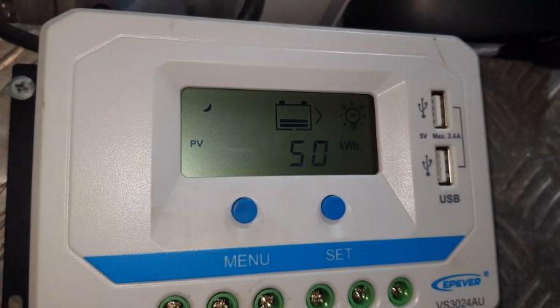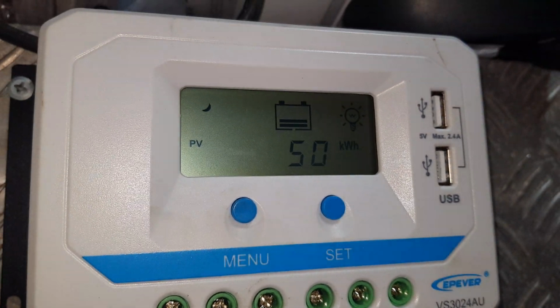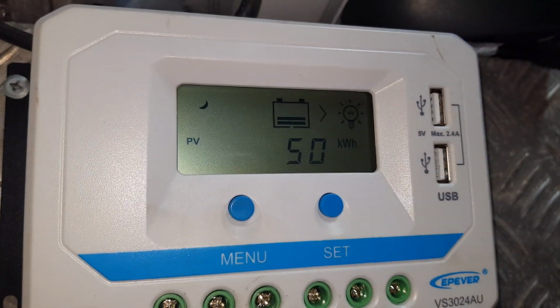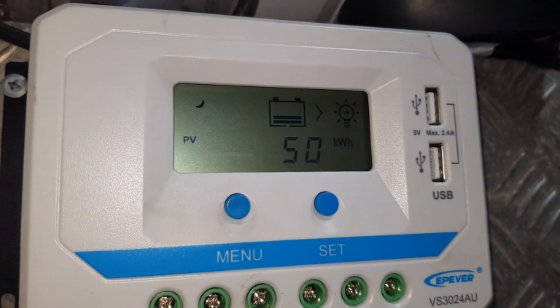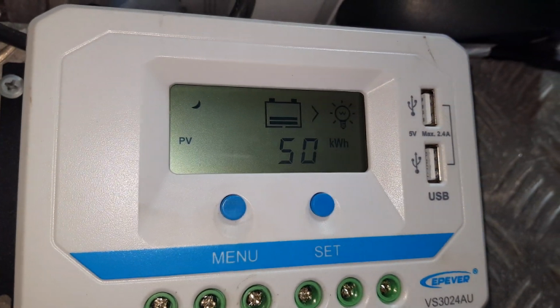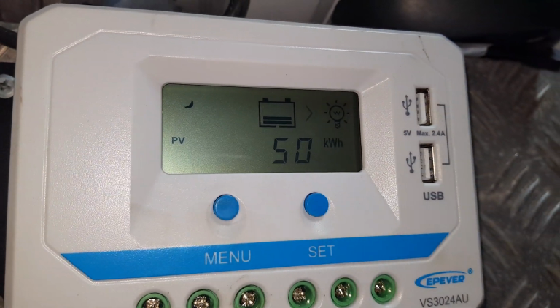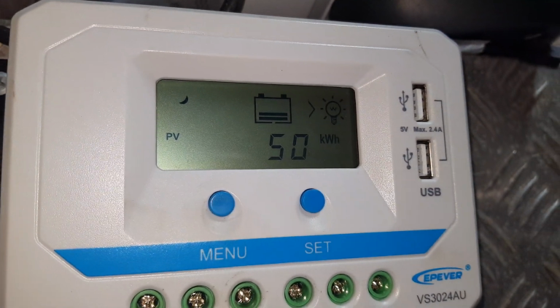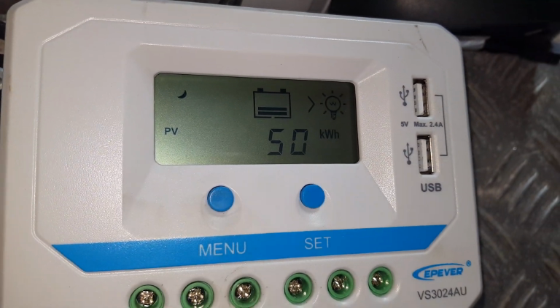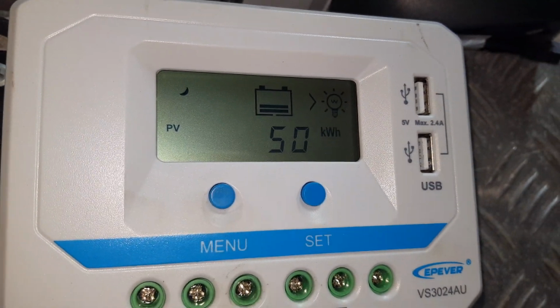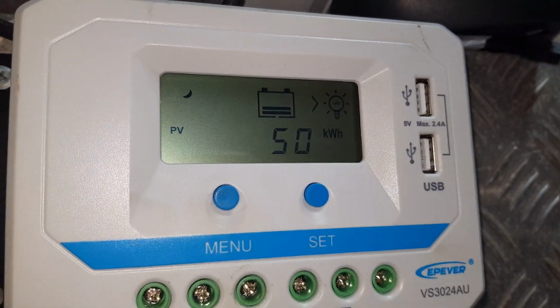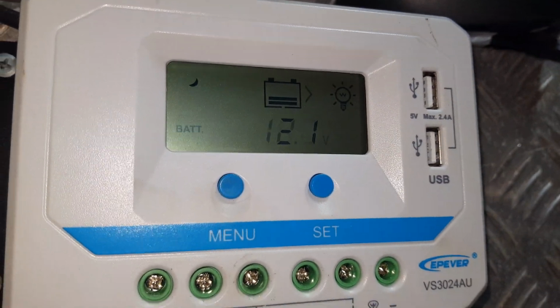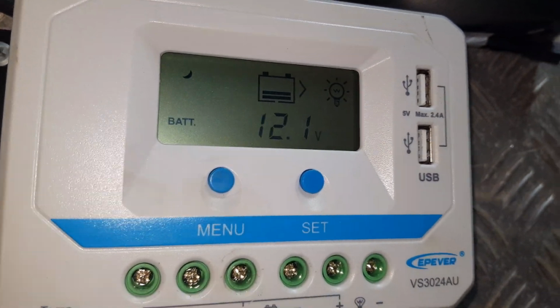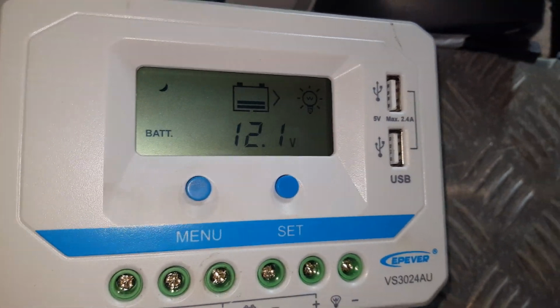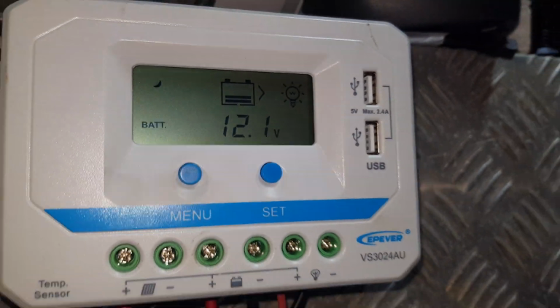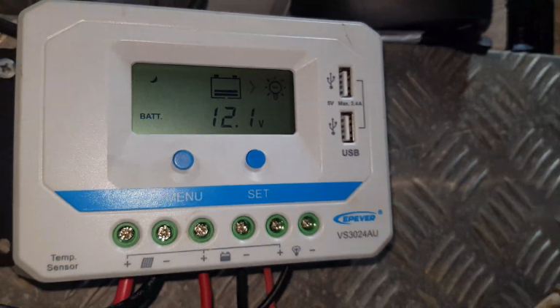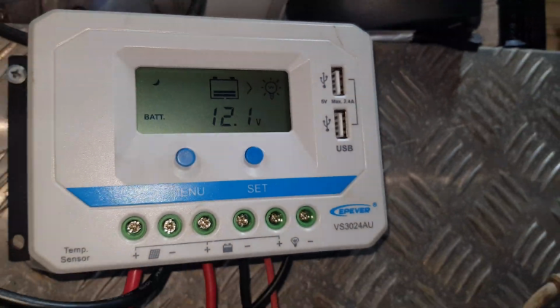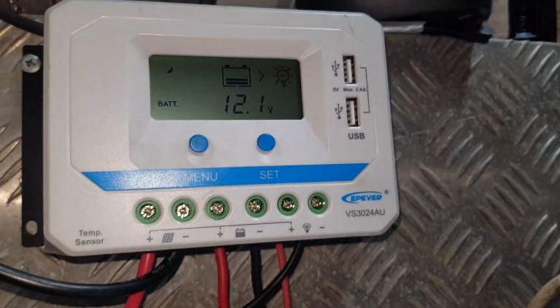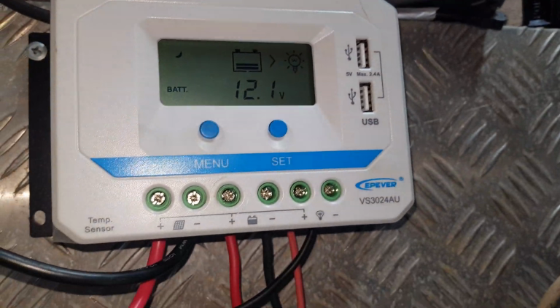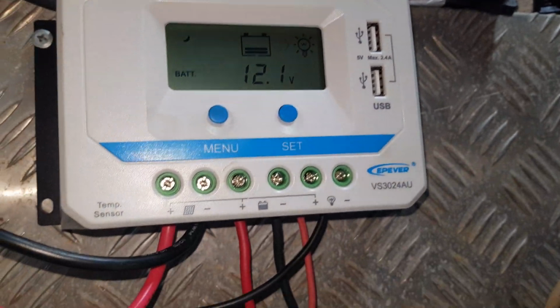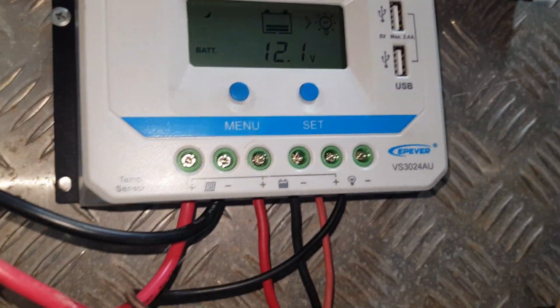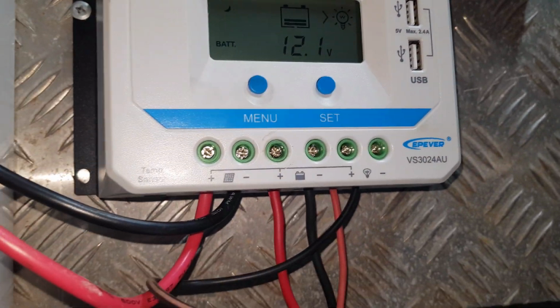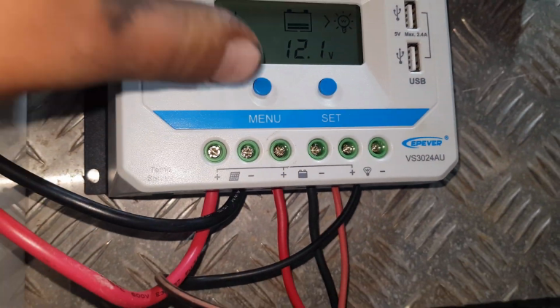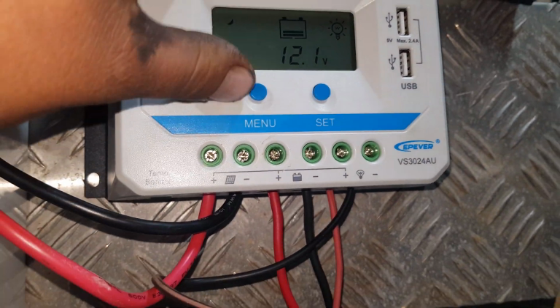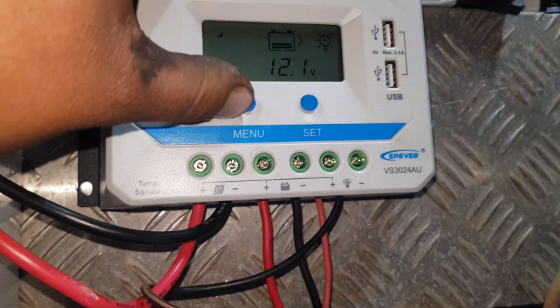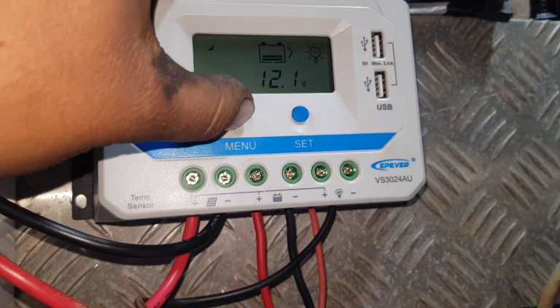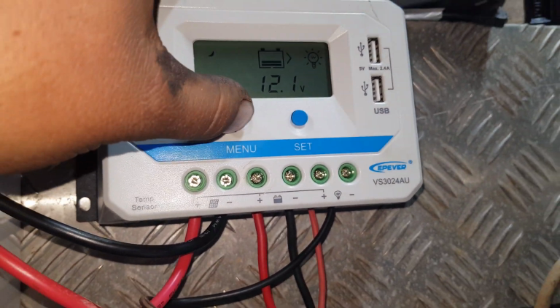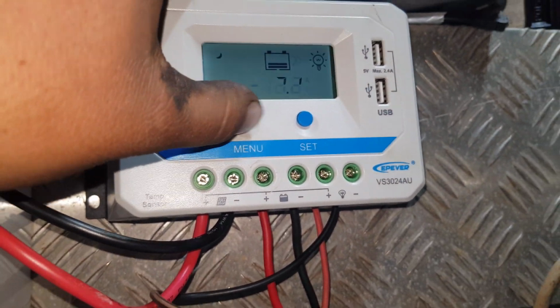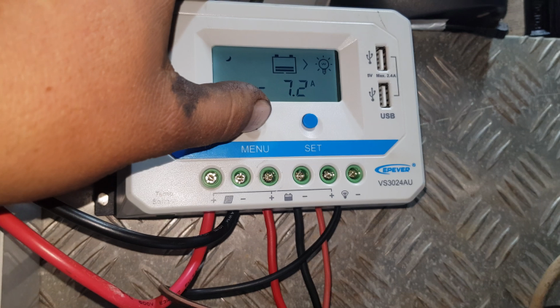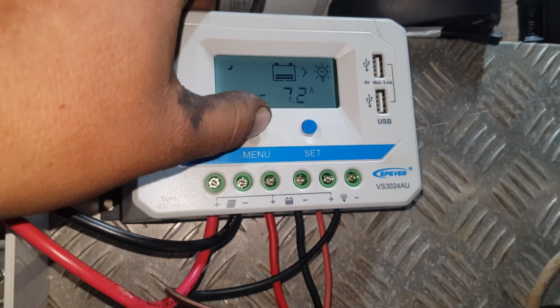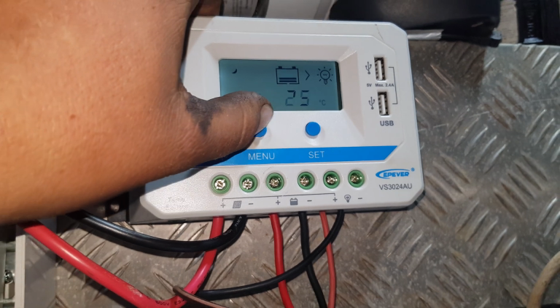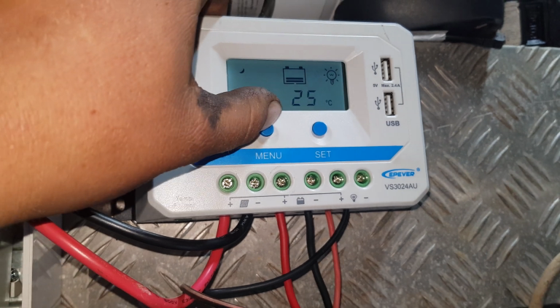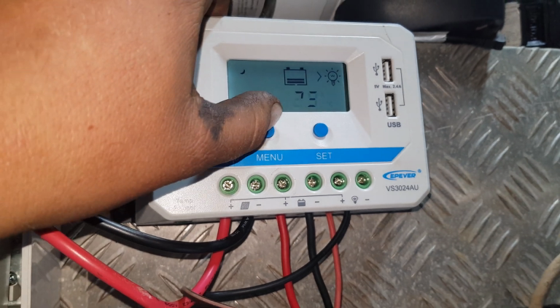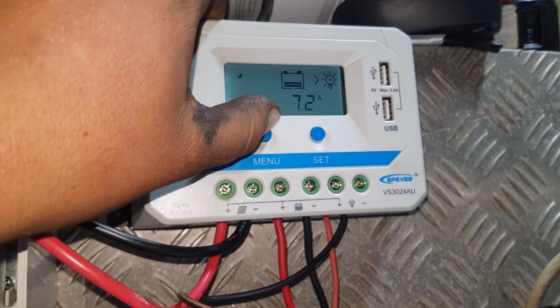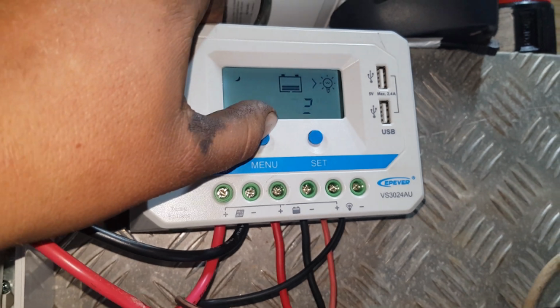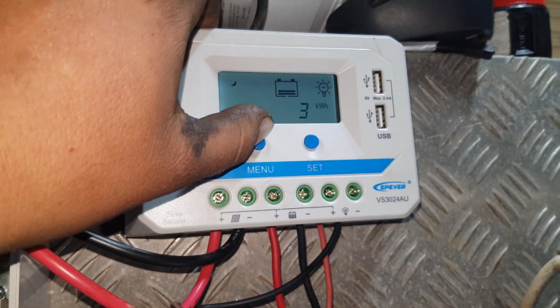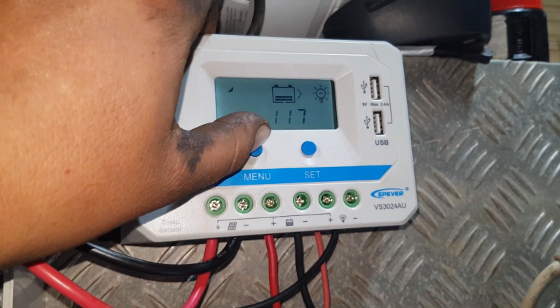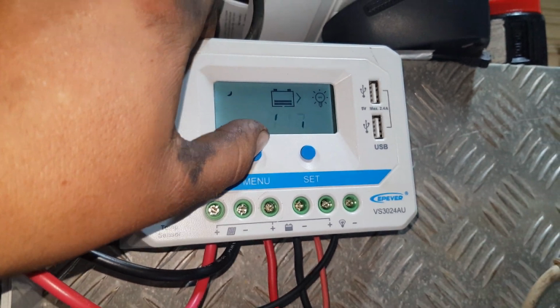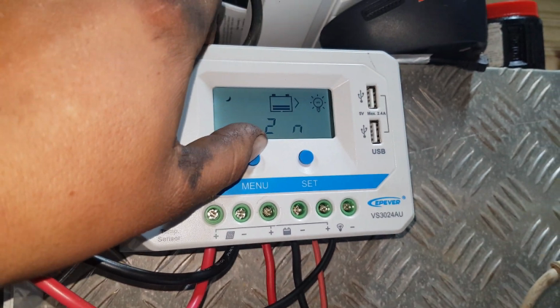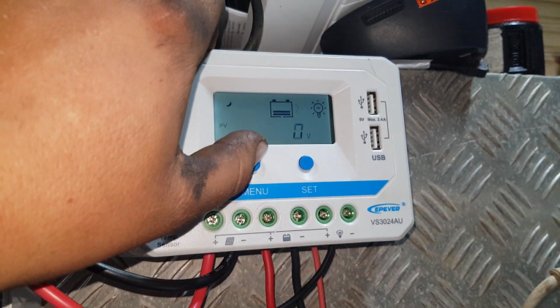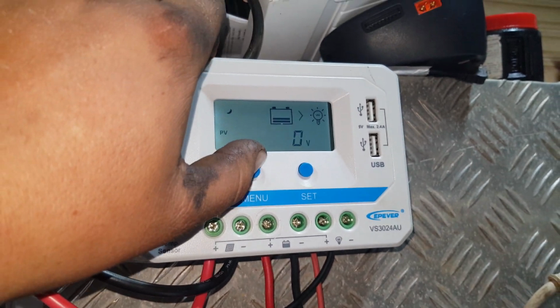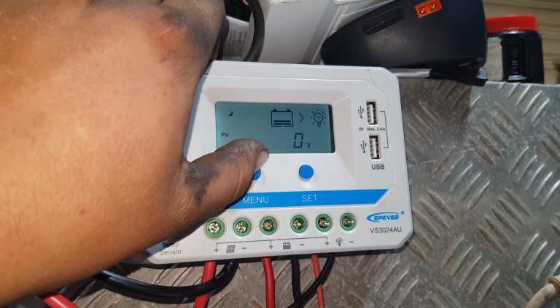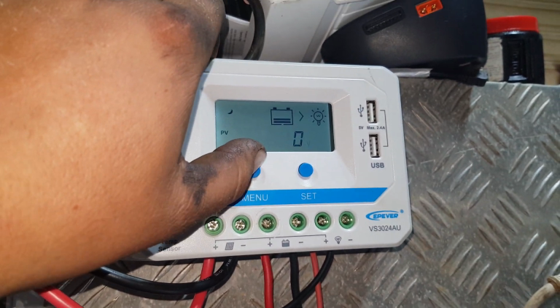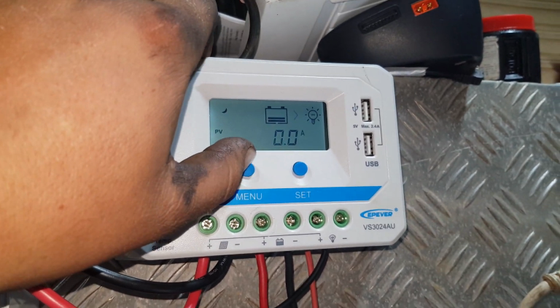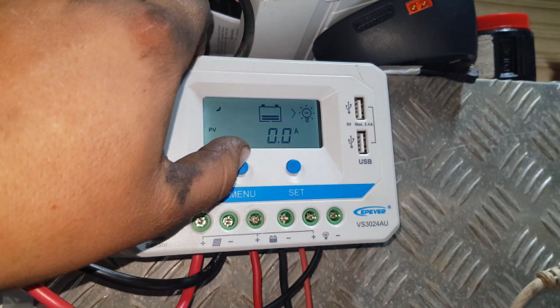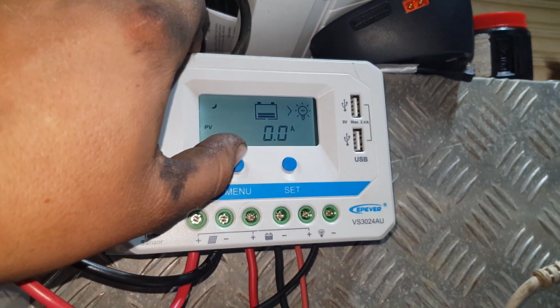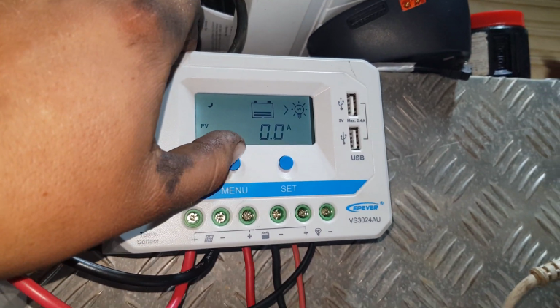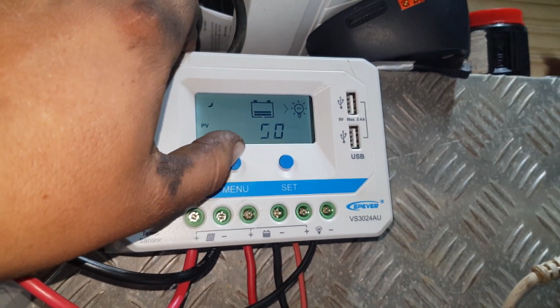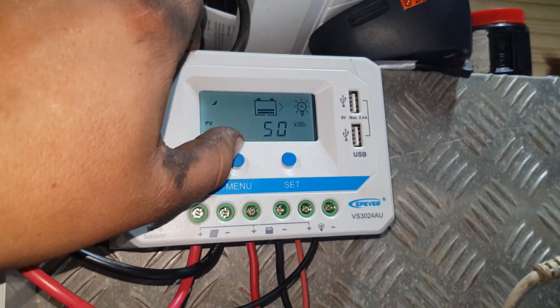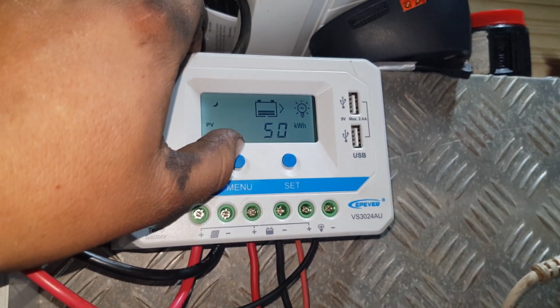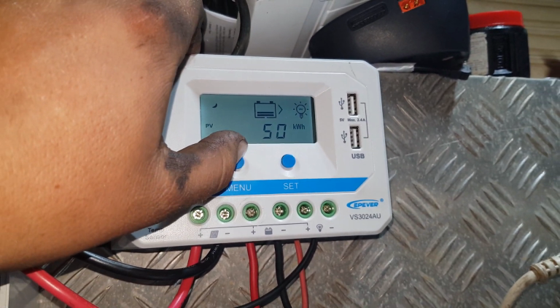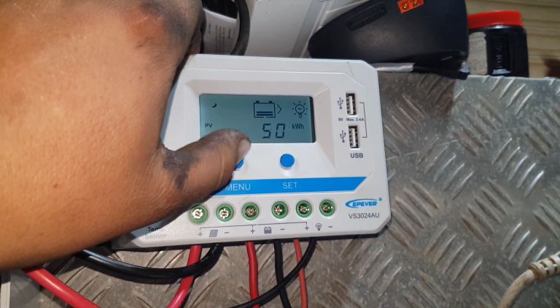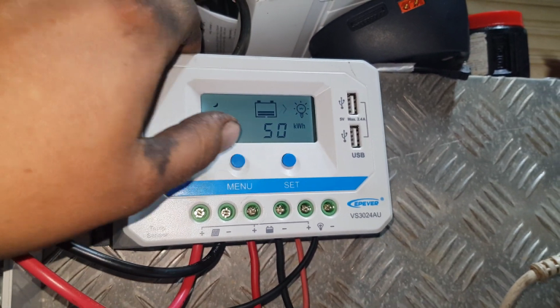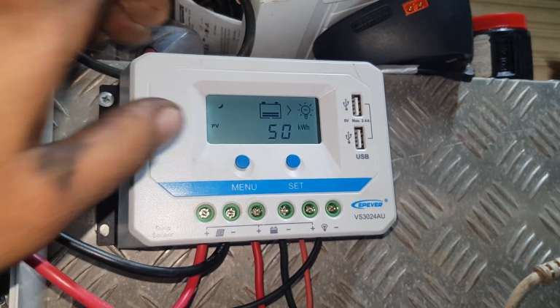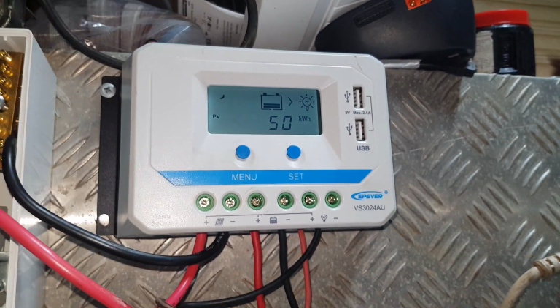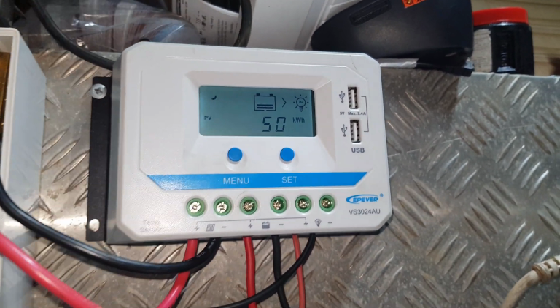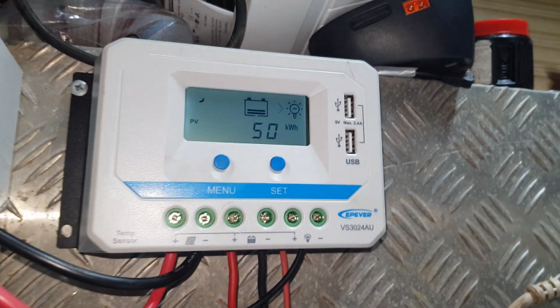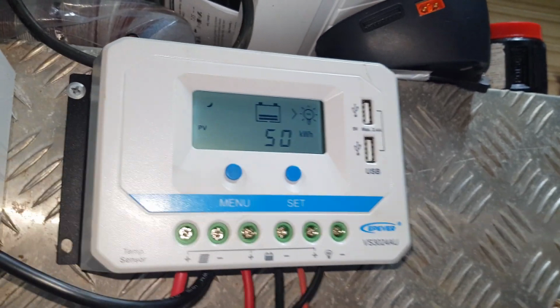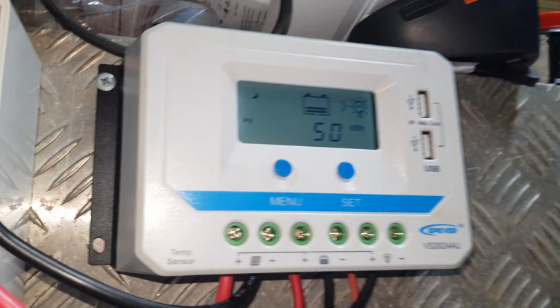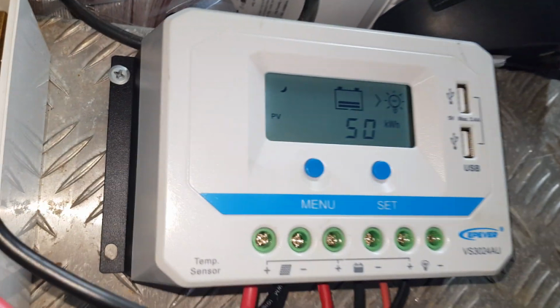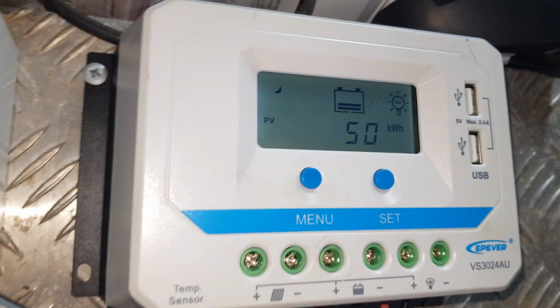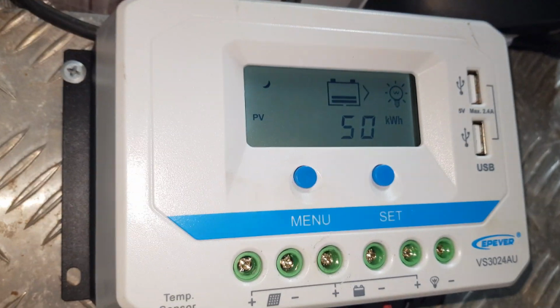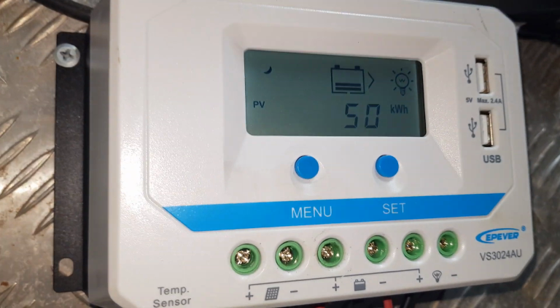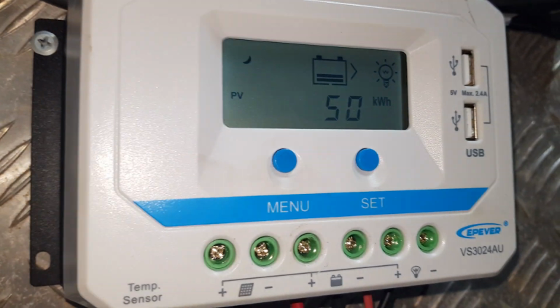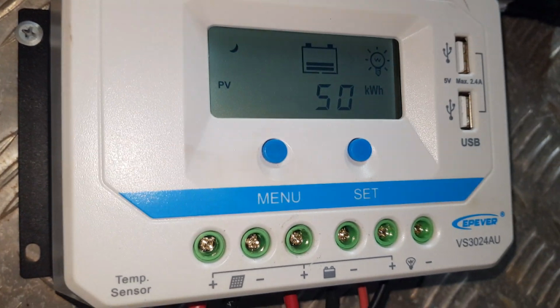50 kilowatt hours — we are already up to 50 kilowatt hours through this little beast.